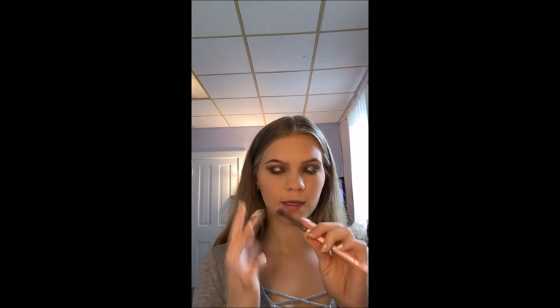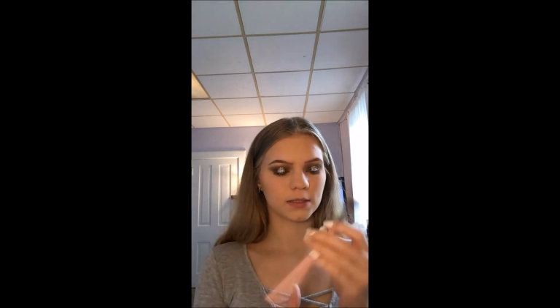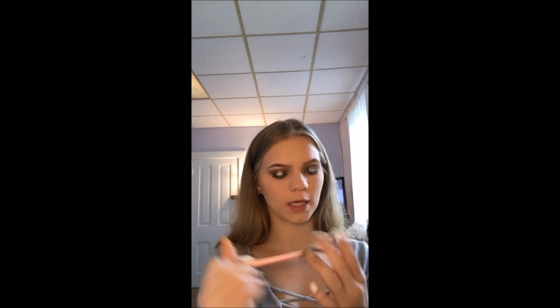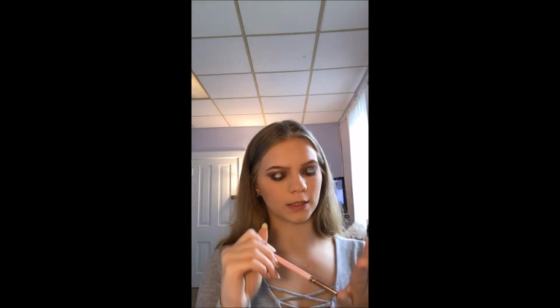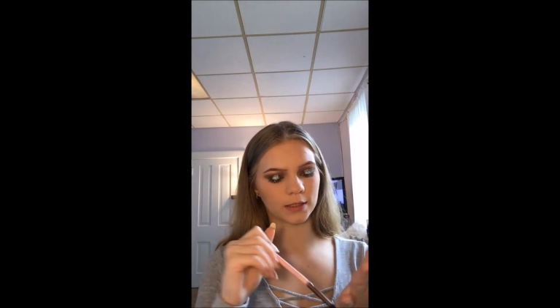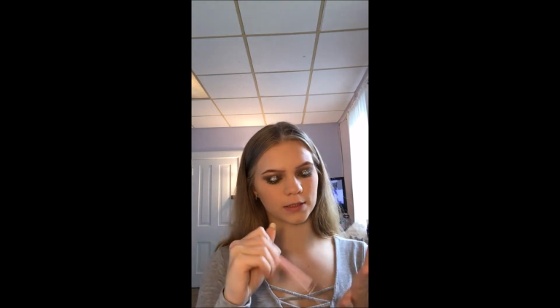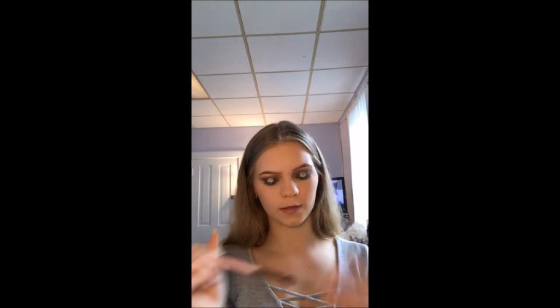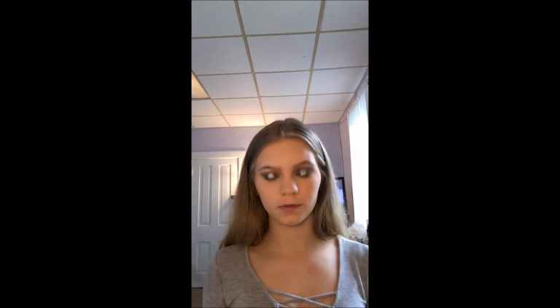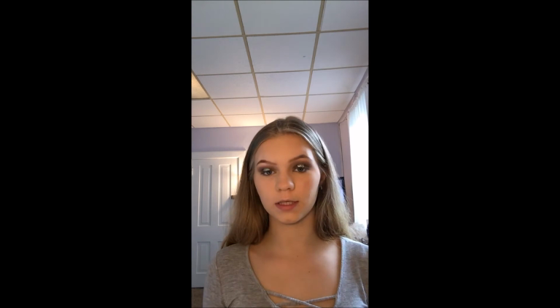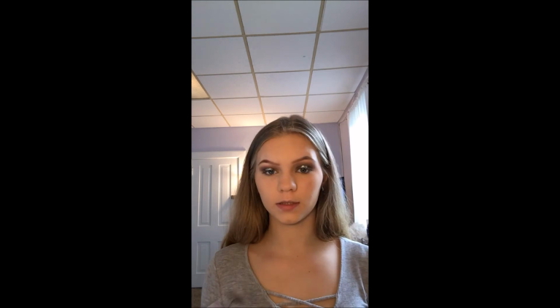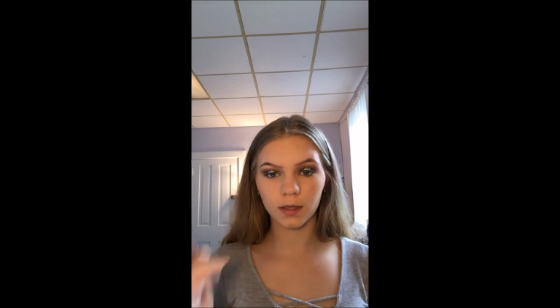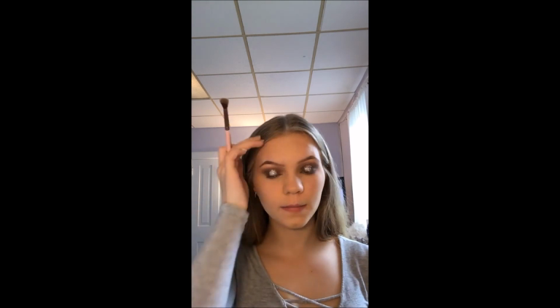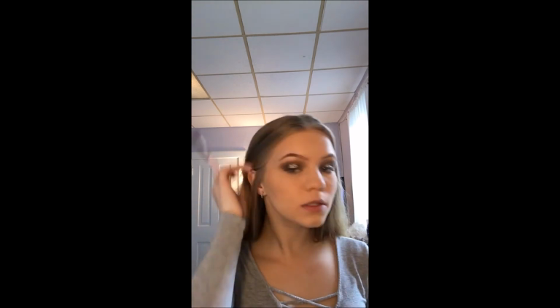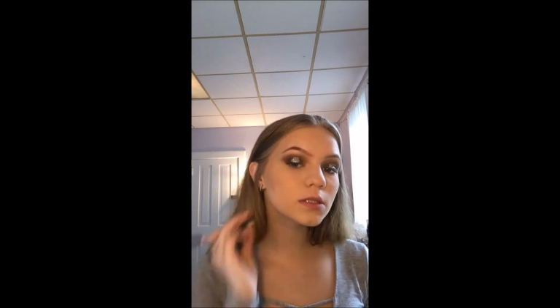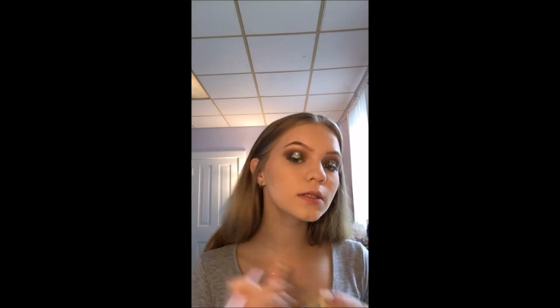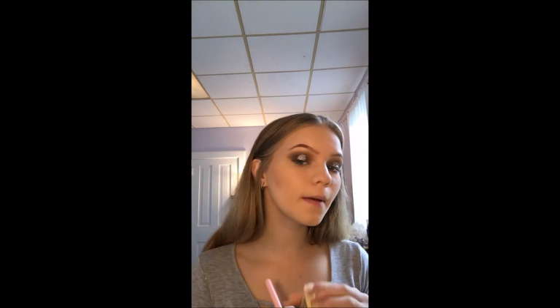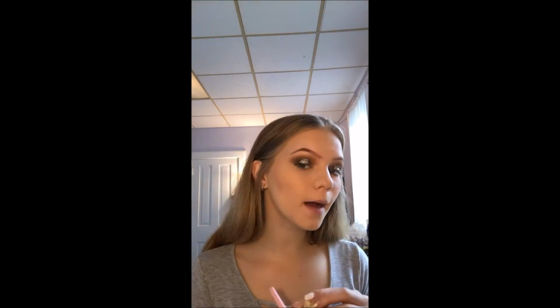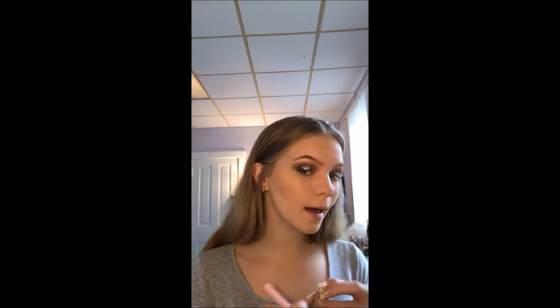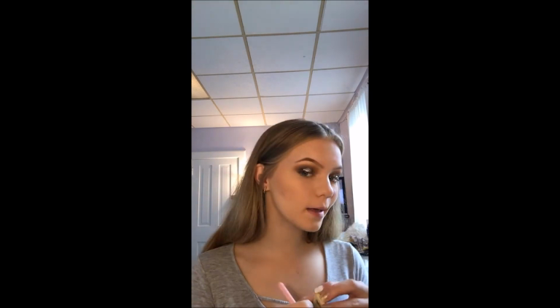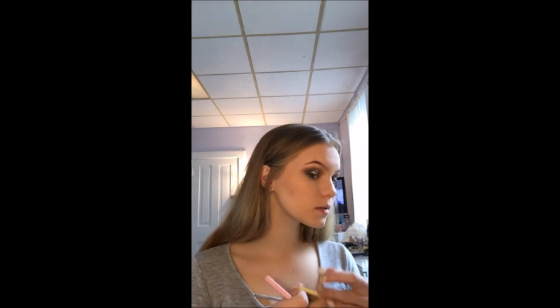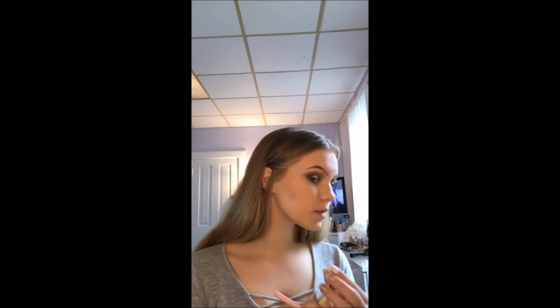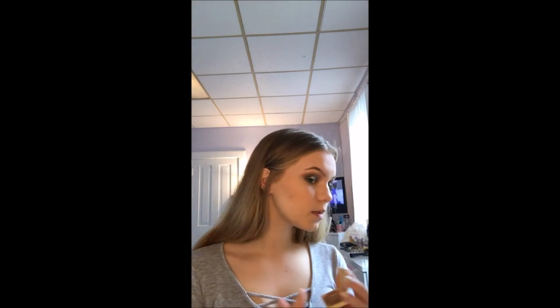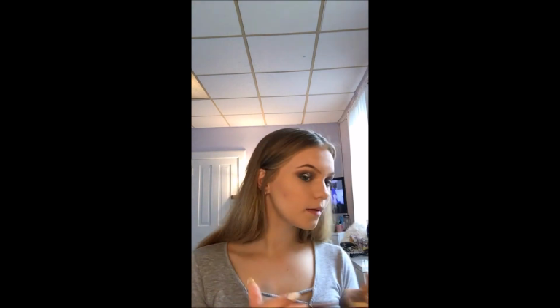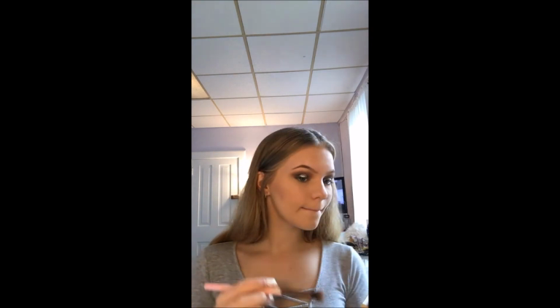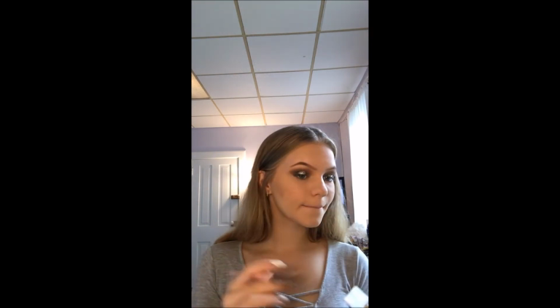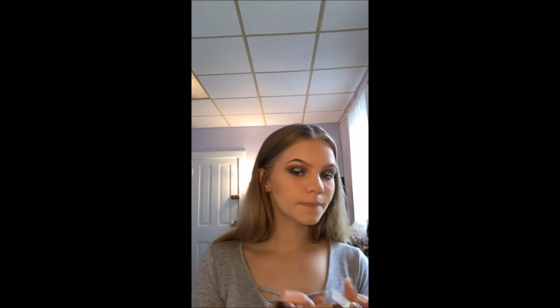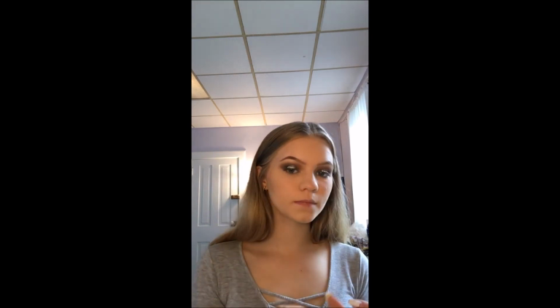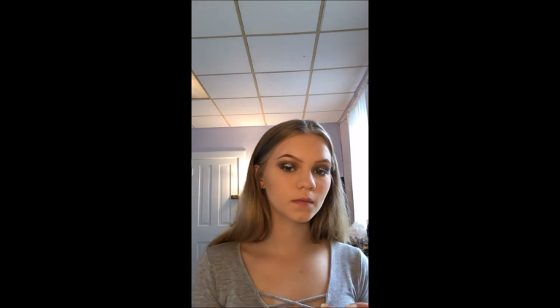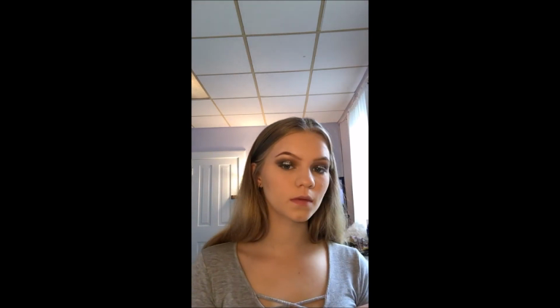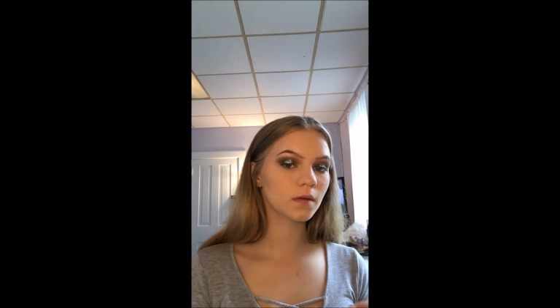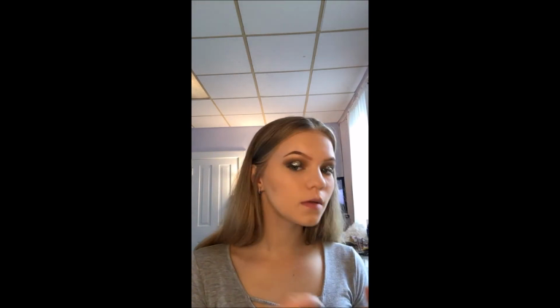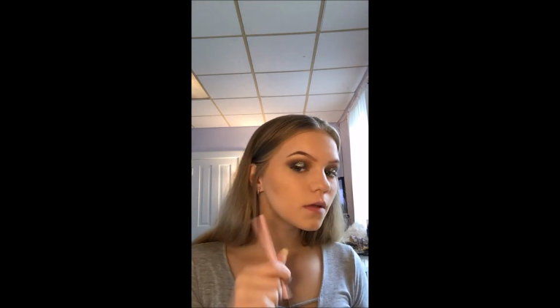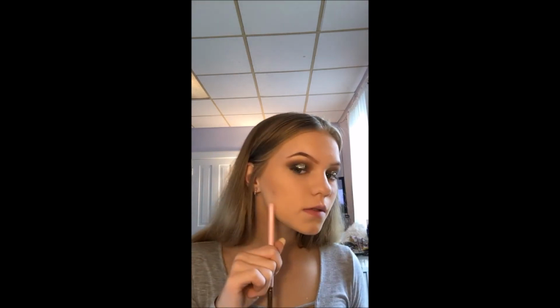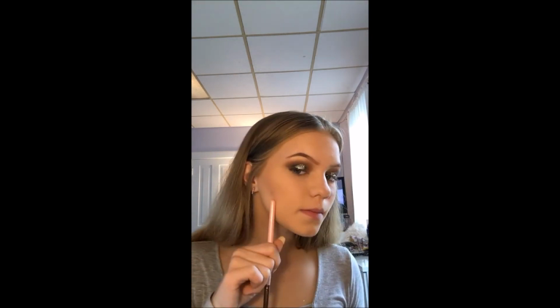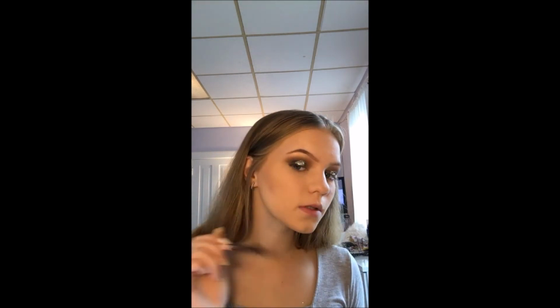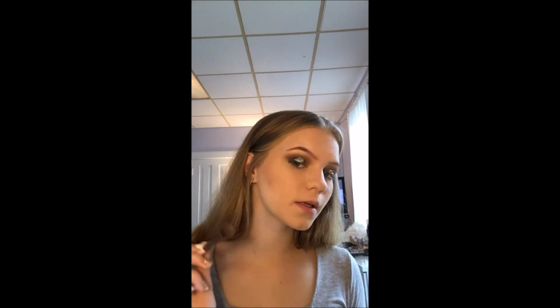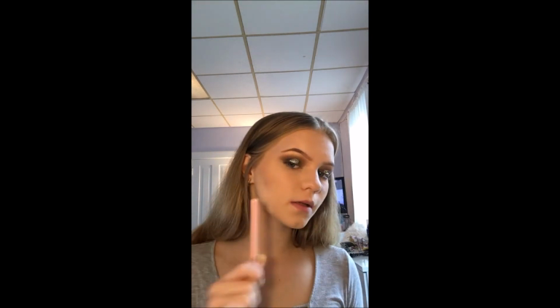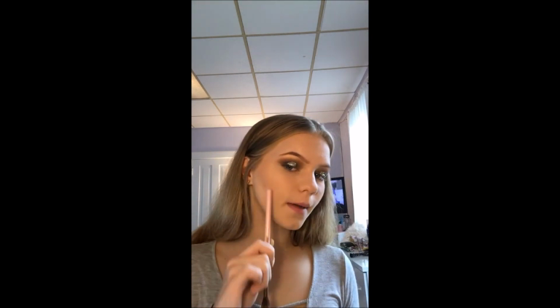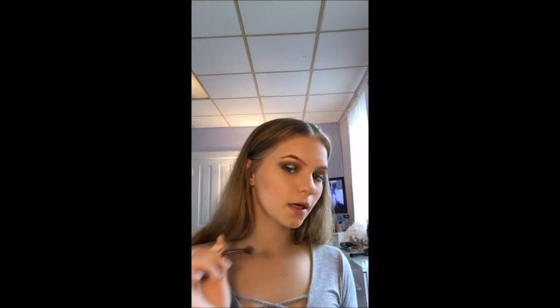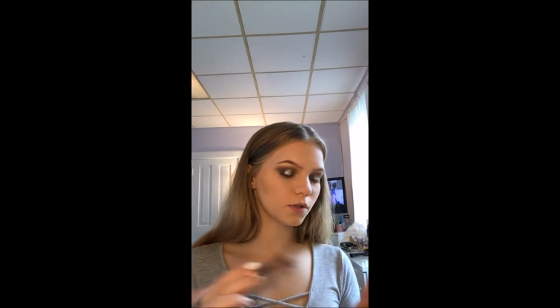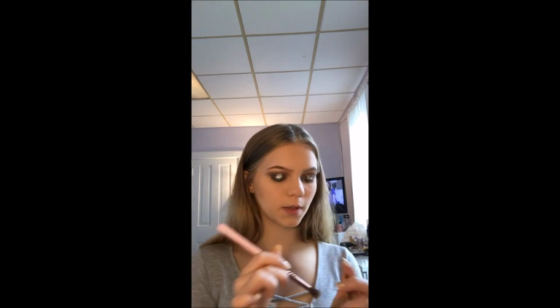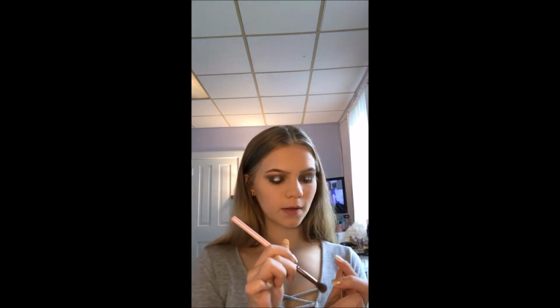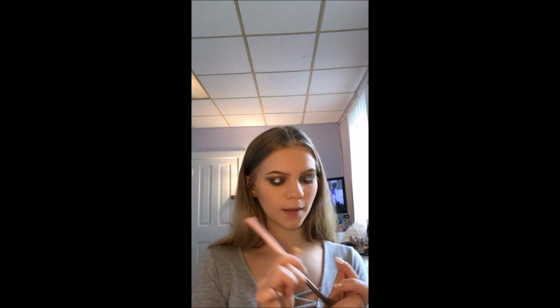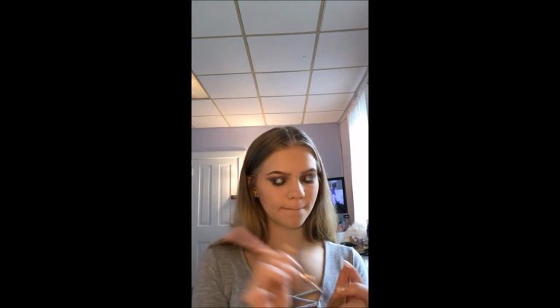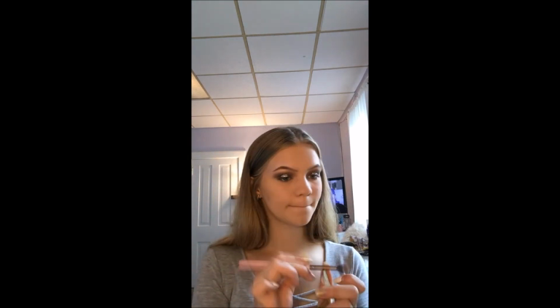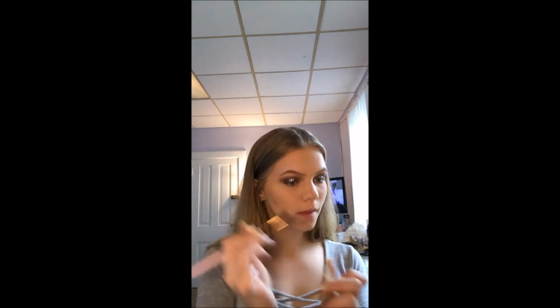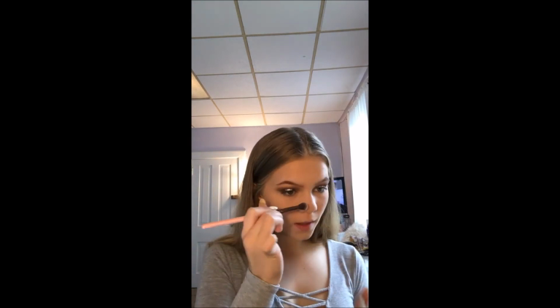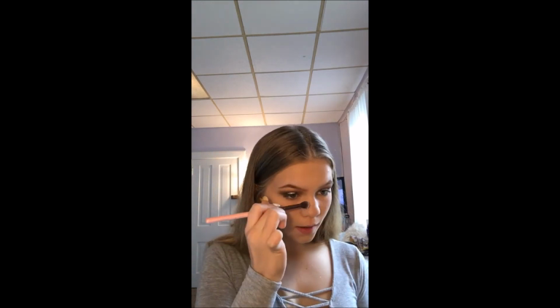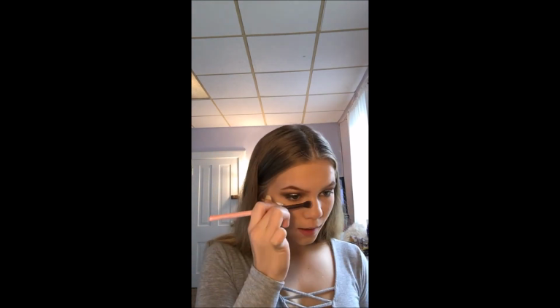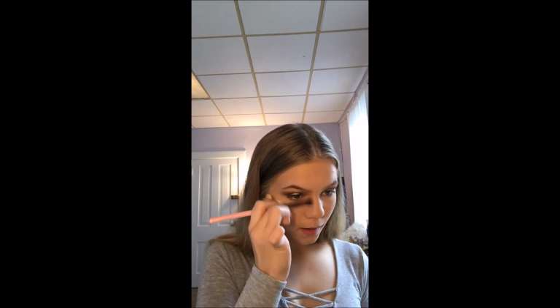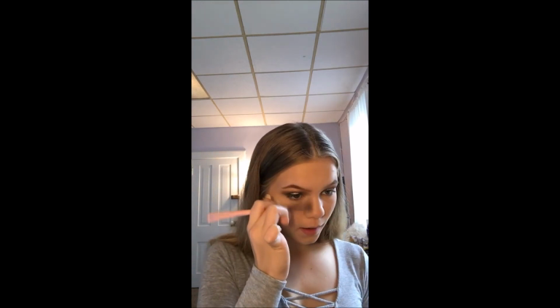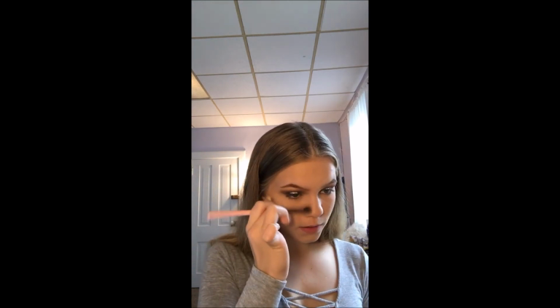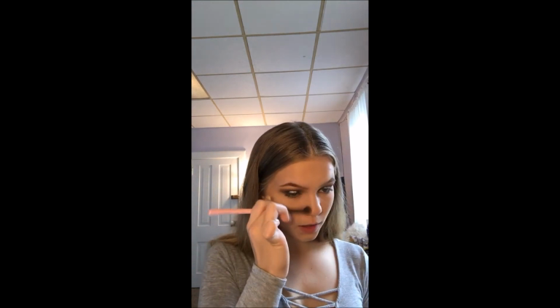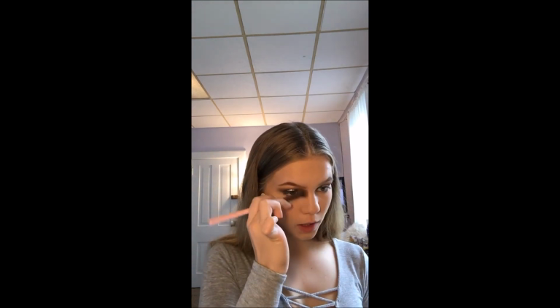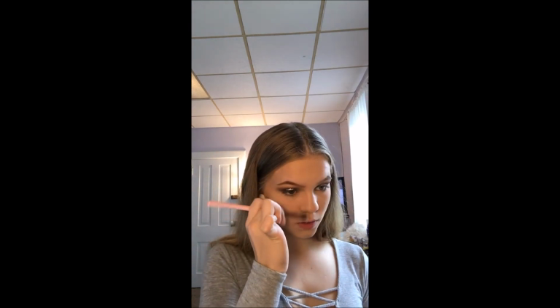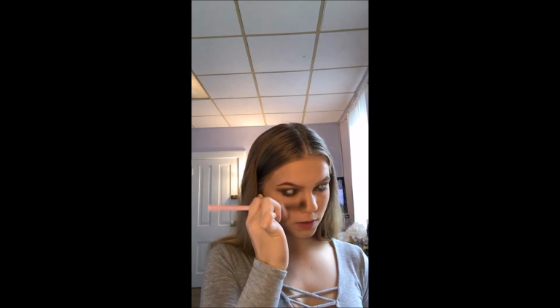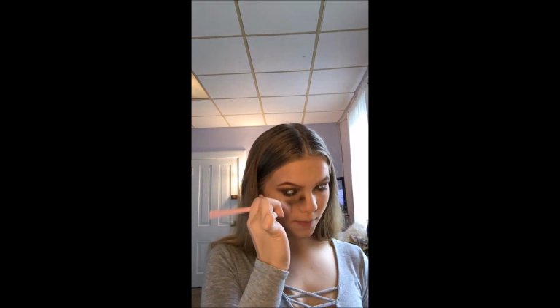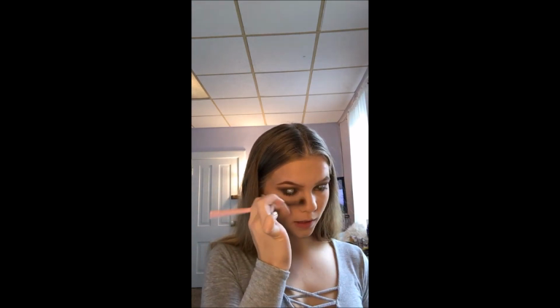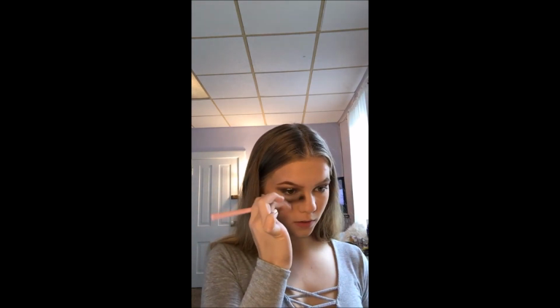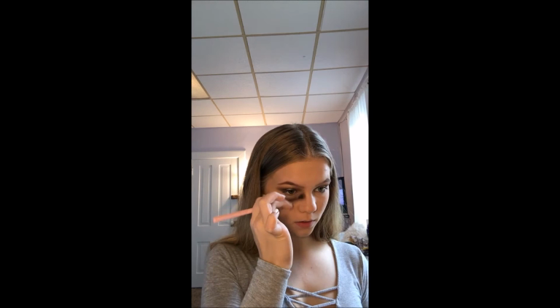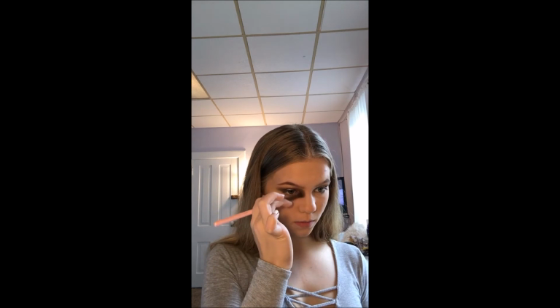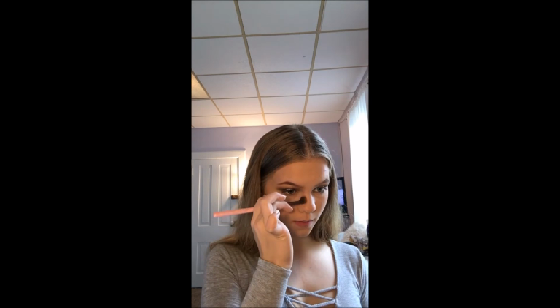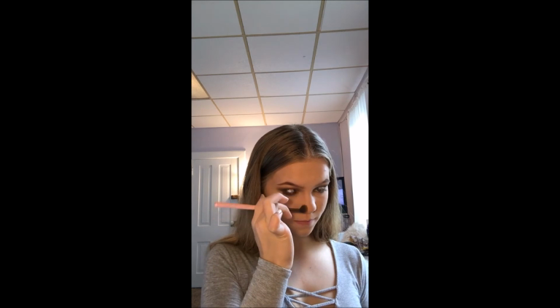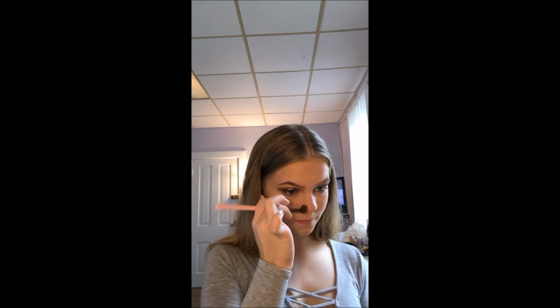Just cleaning this off — I just use it to follow my eyes. I'm going to contour the side of mine, just a little bit.